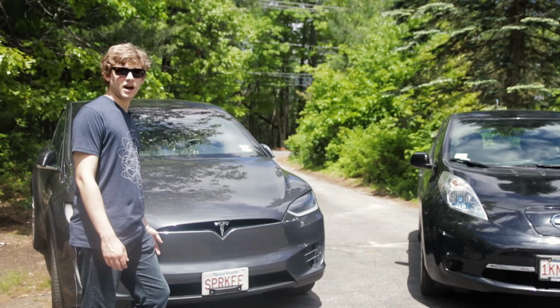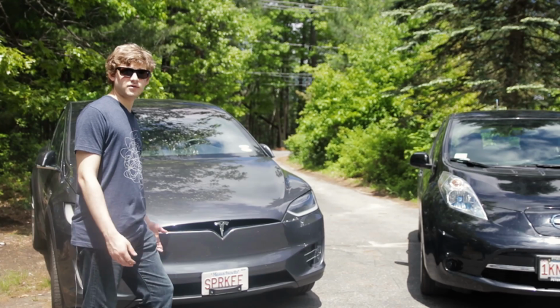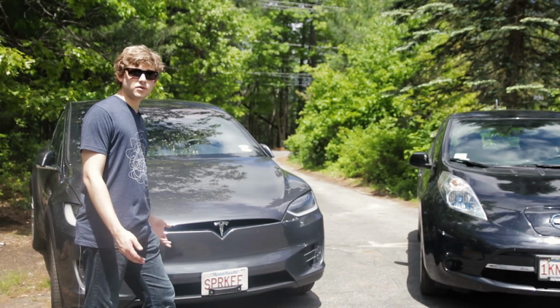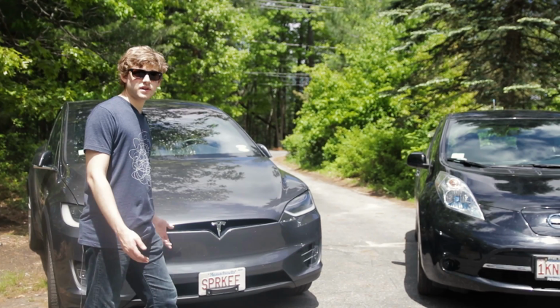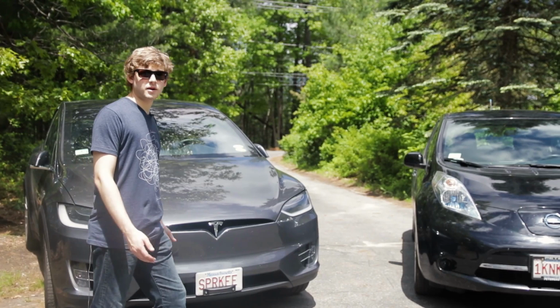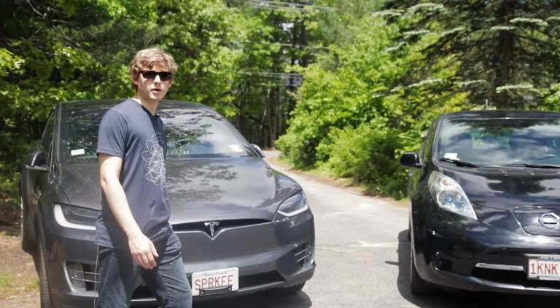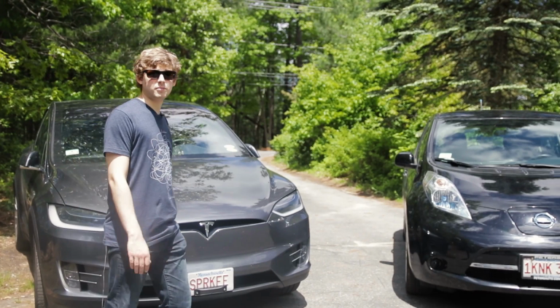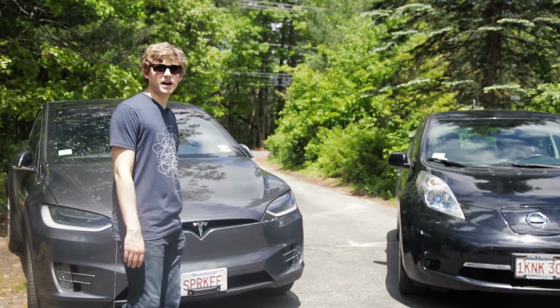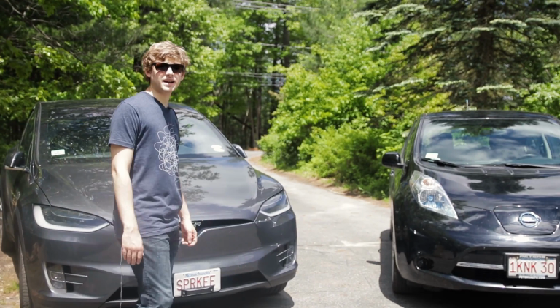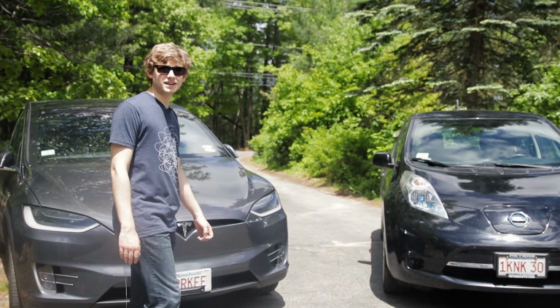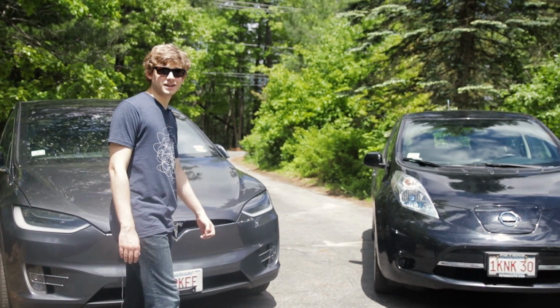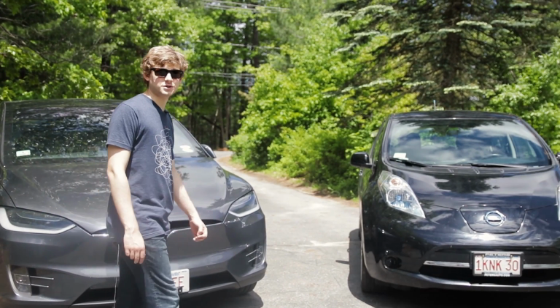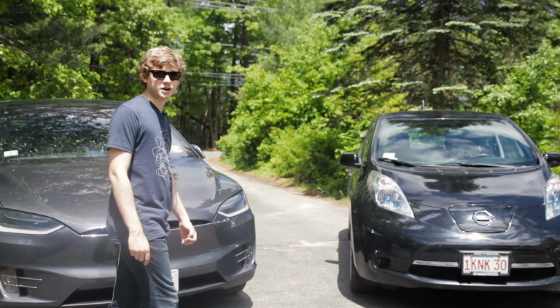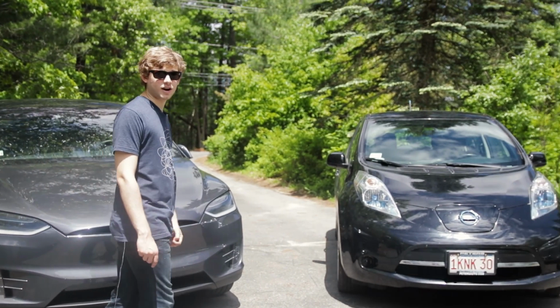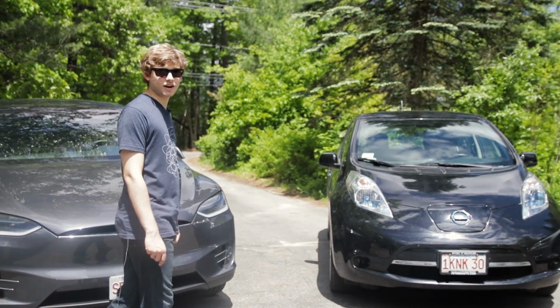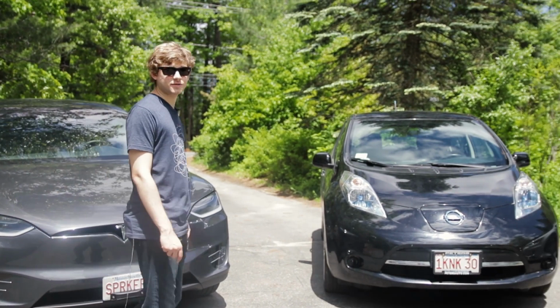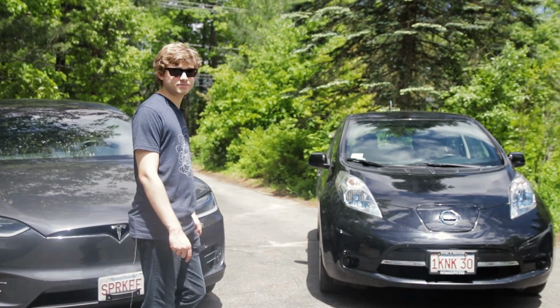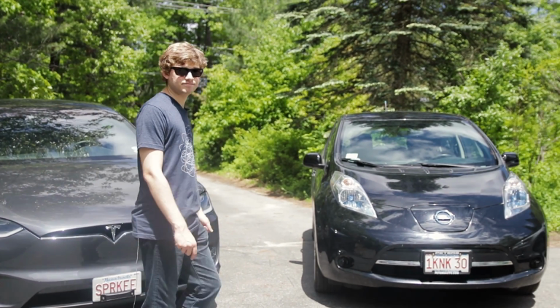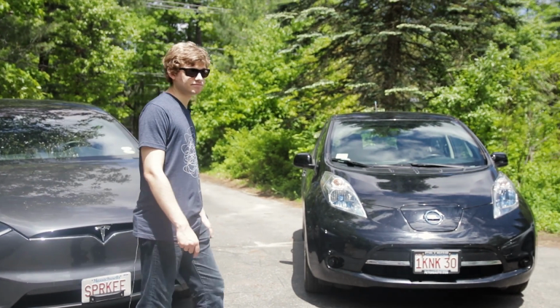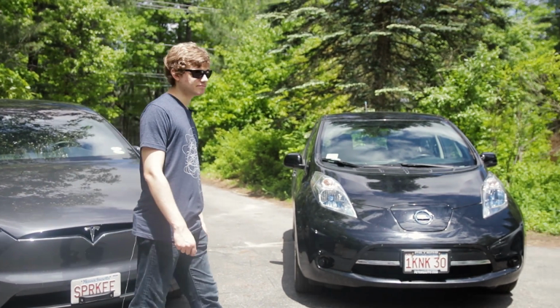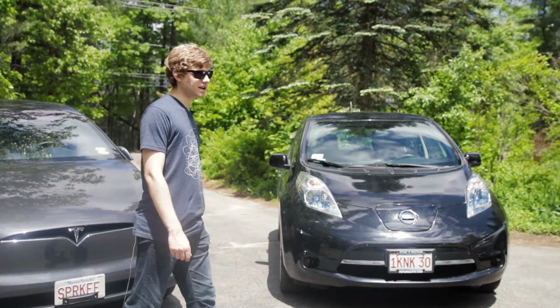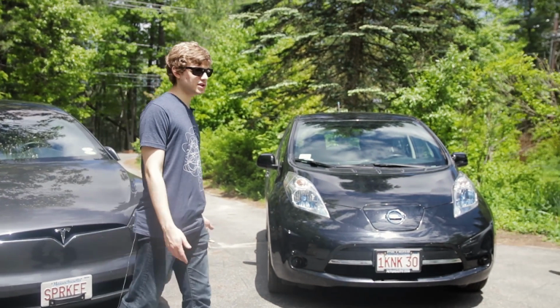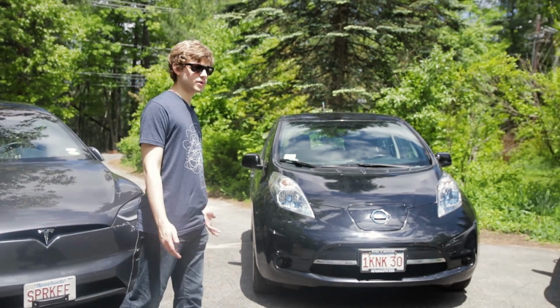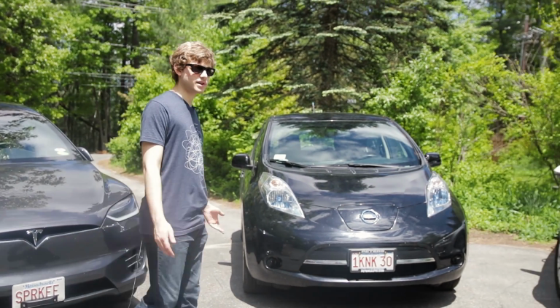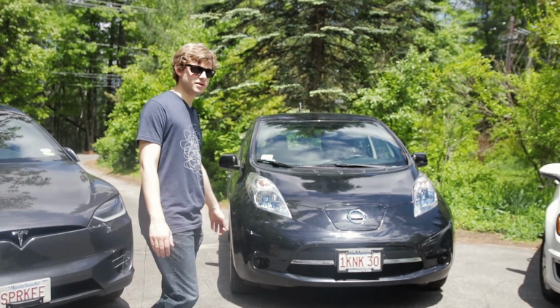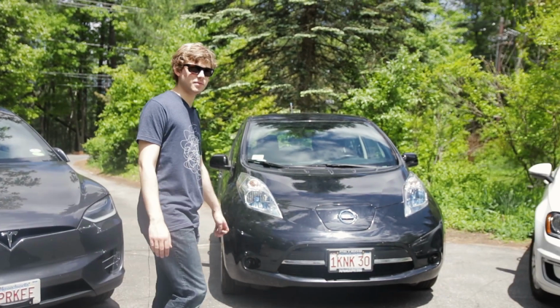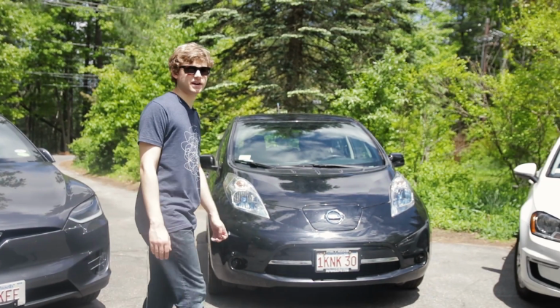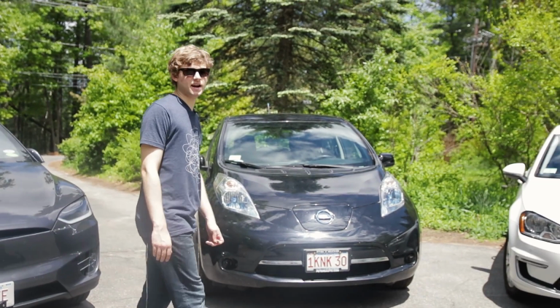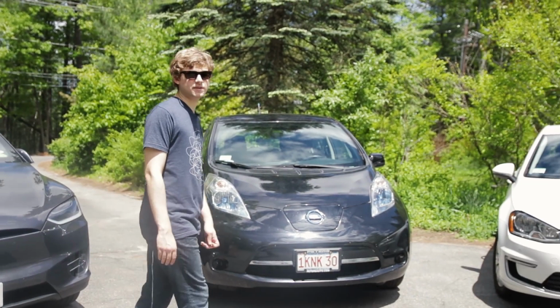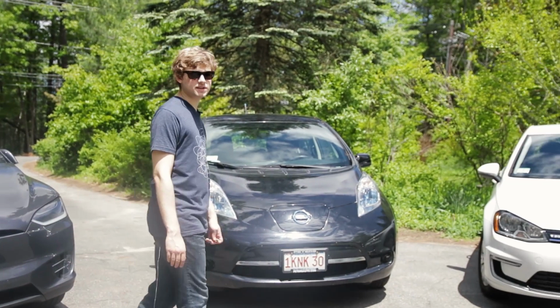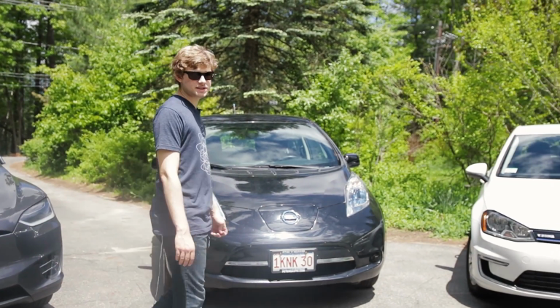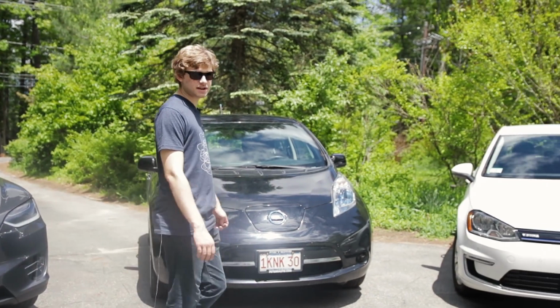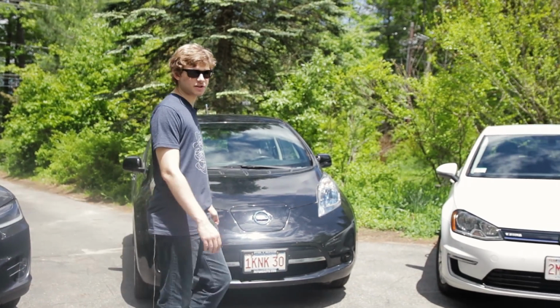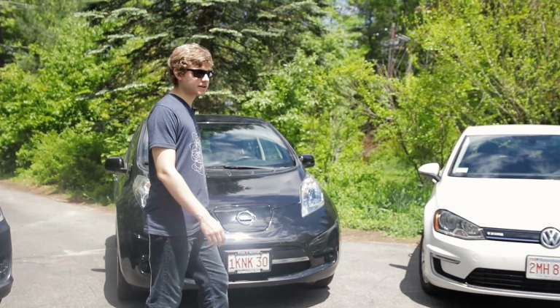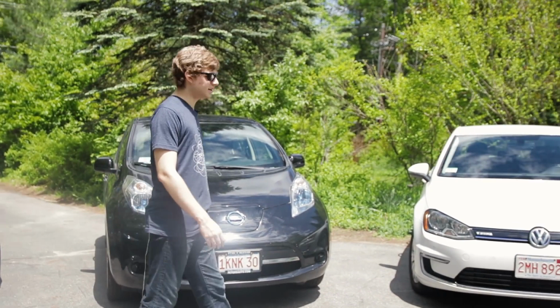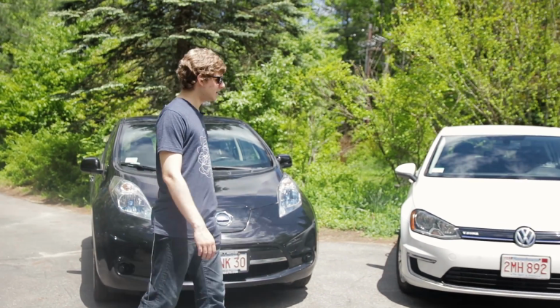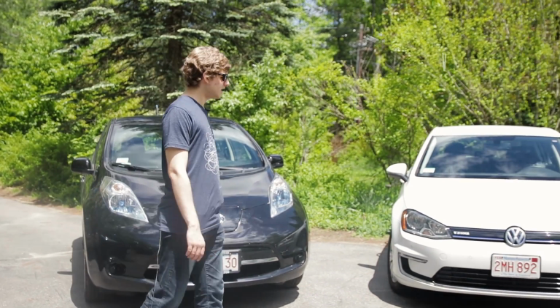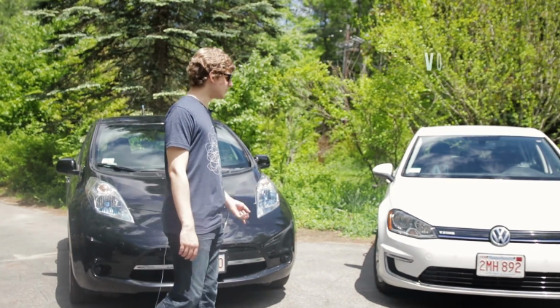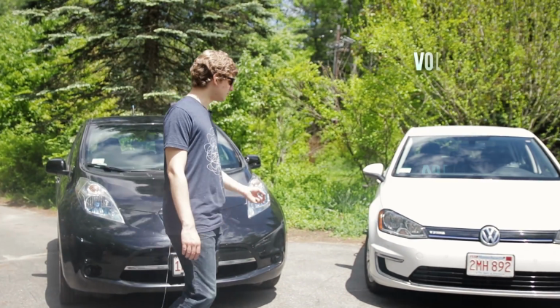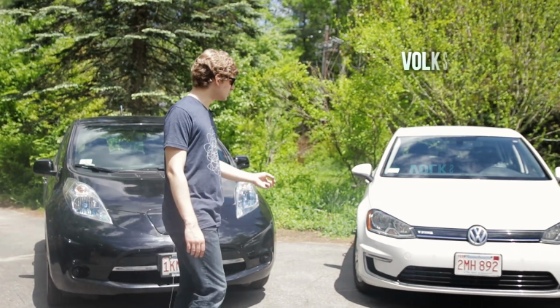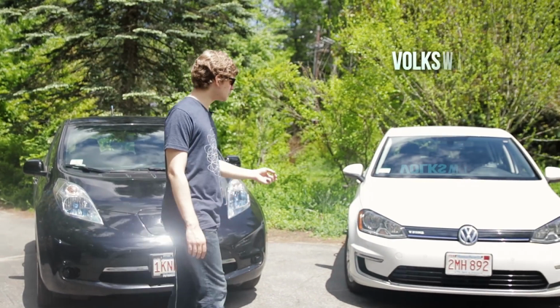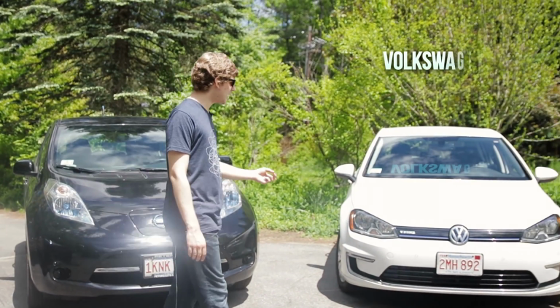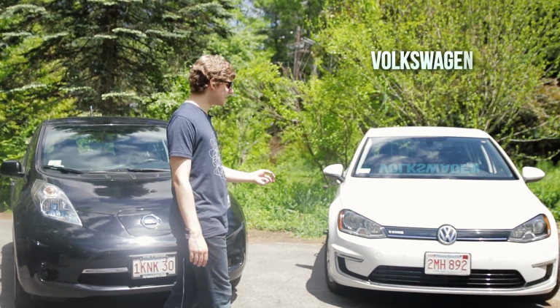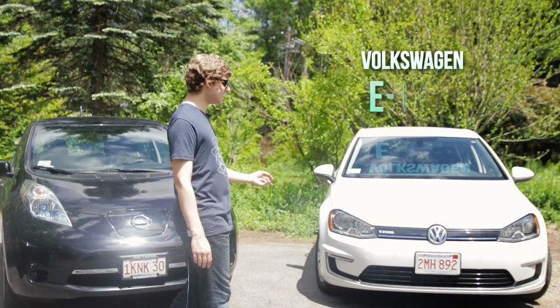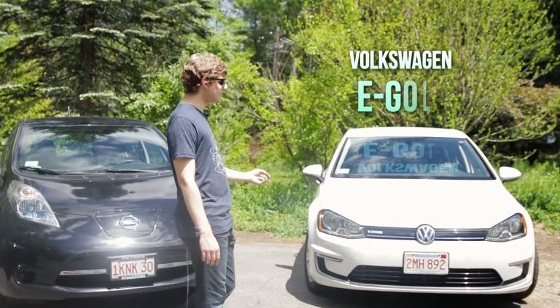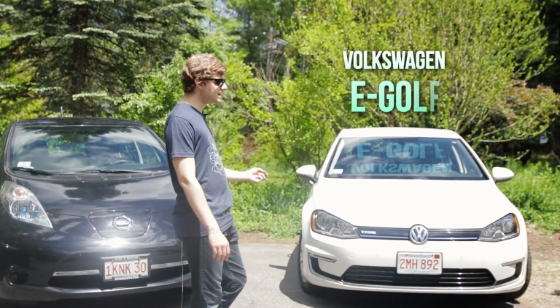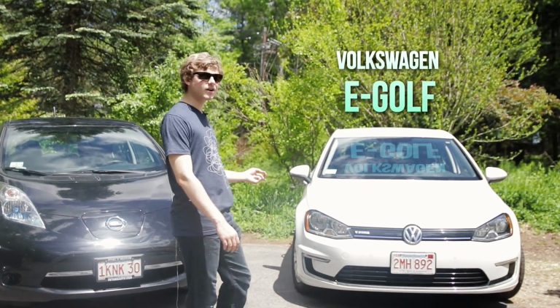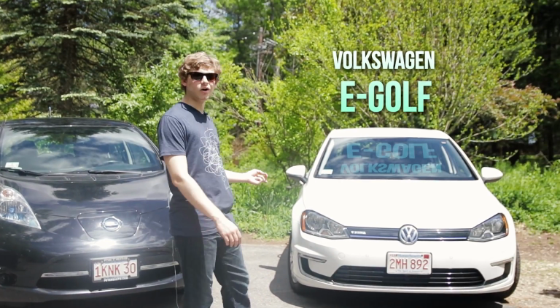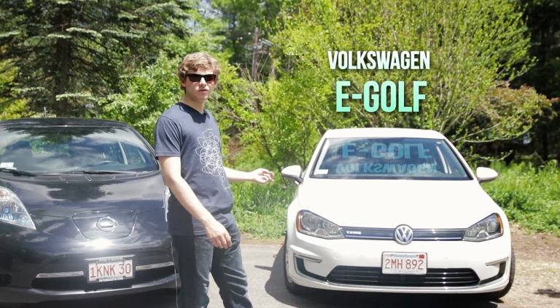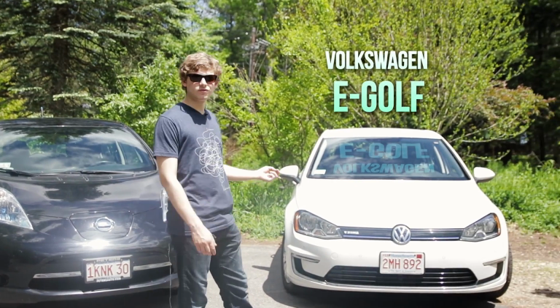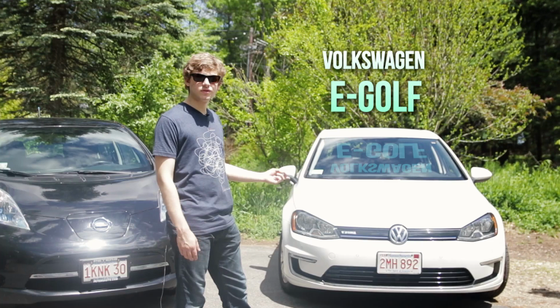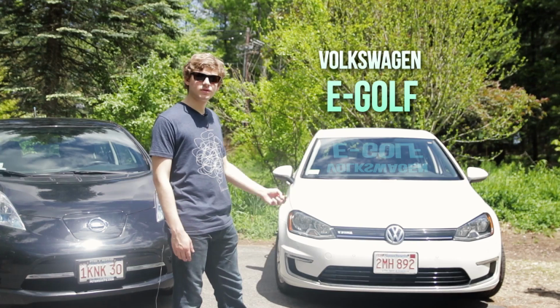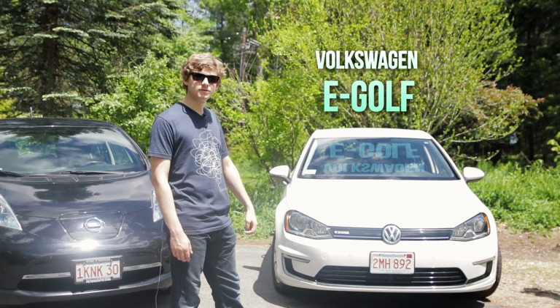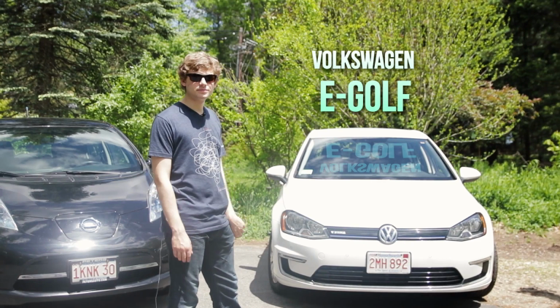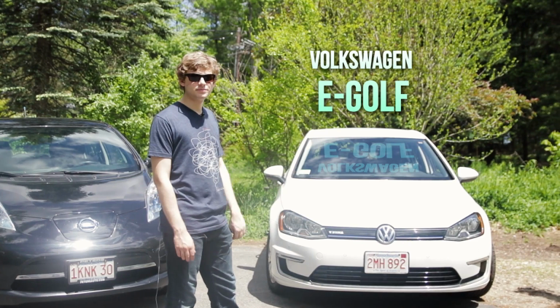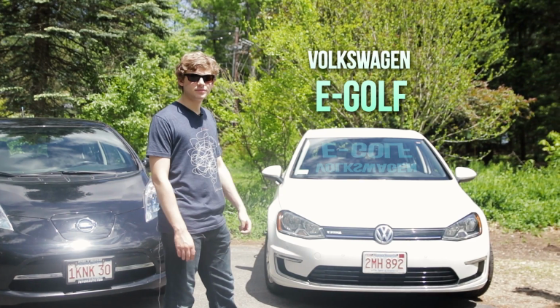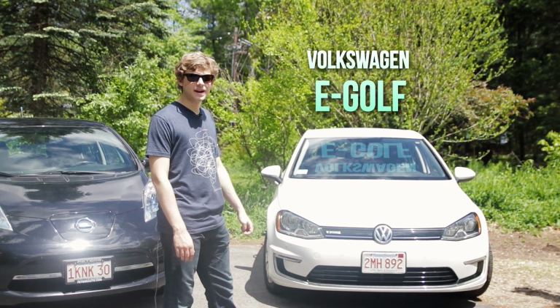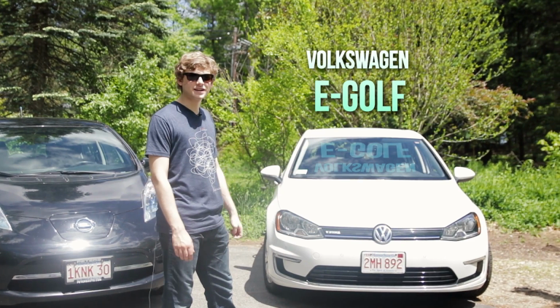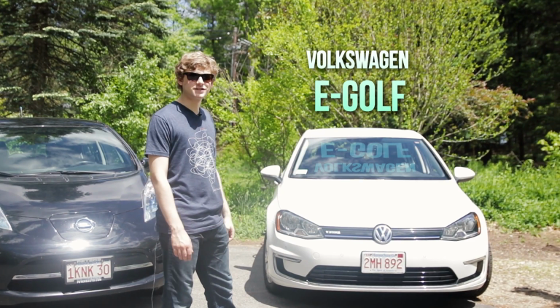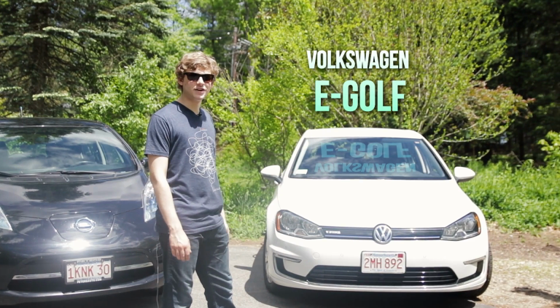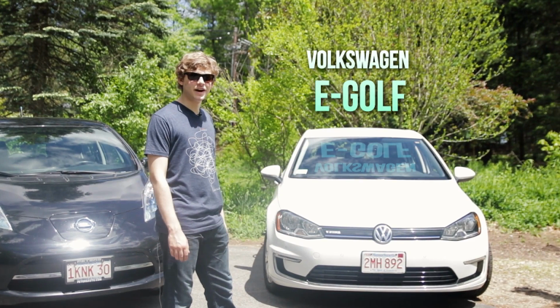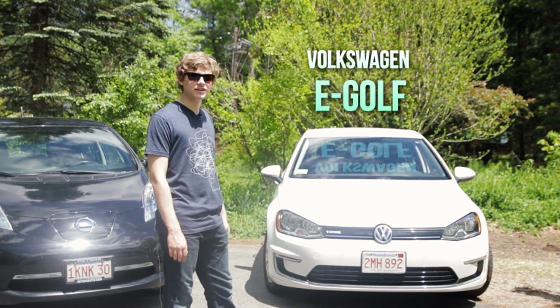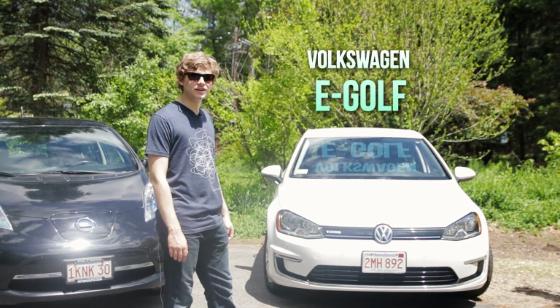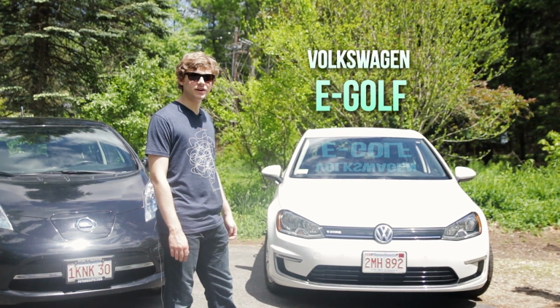Have you thought about buying an electric car? Here's one that you might not have considered: the Volkswagen E-Golf. Next on Now You Know.